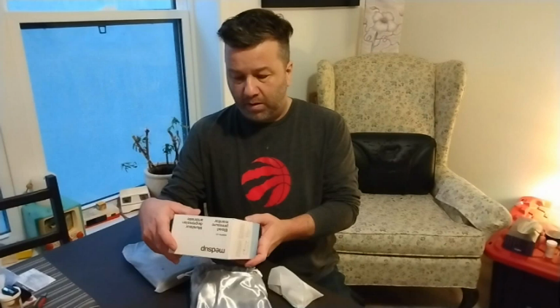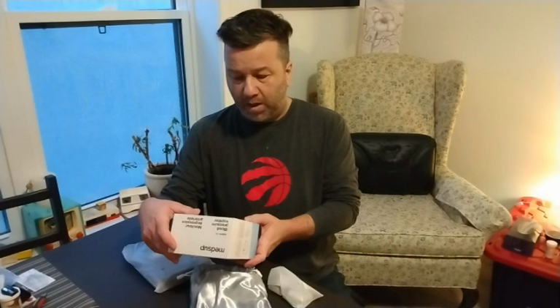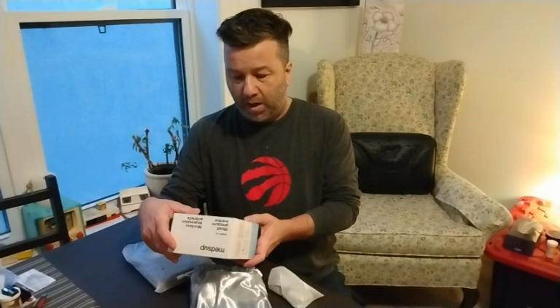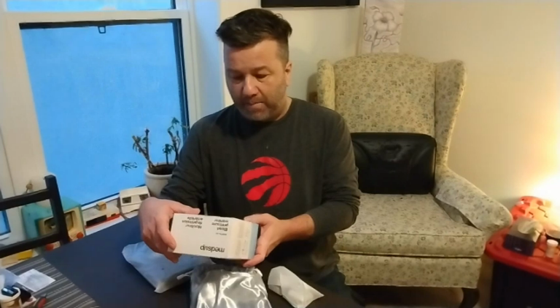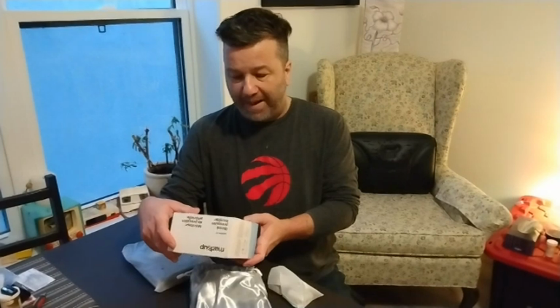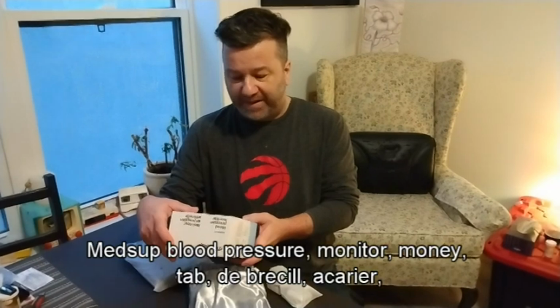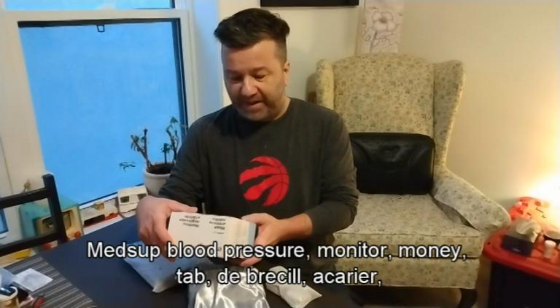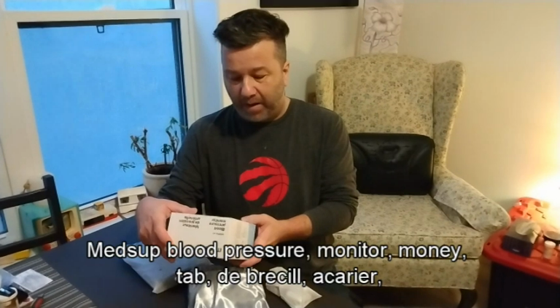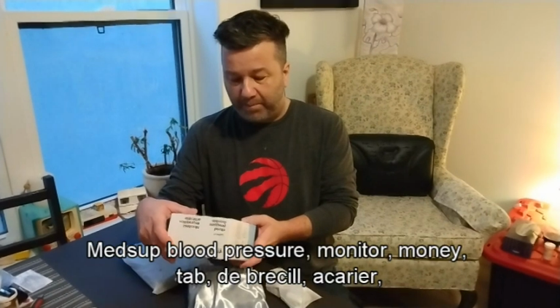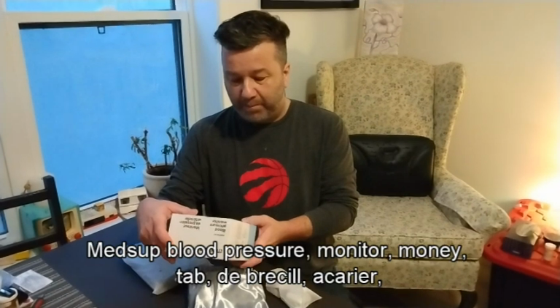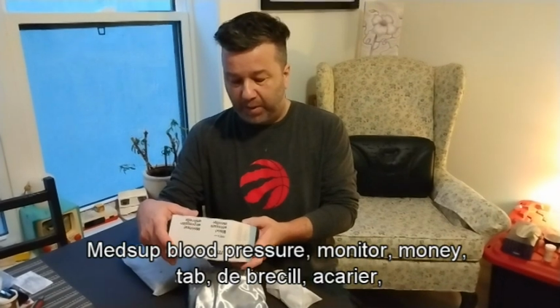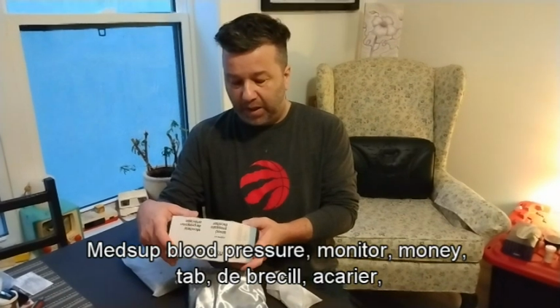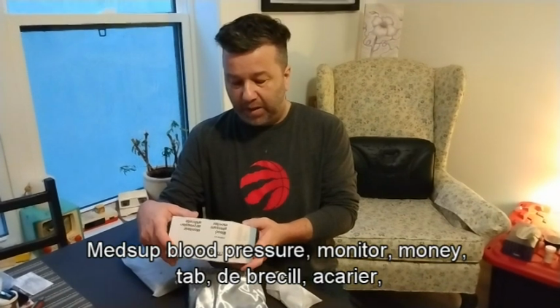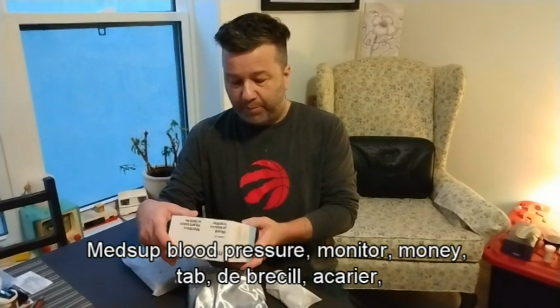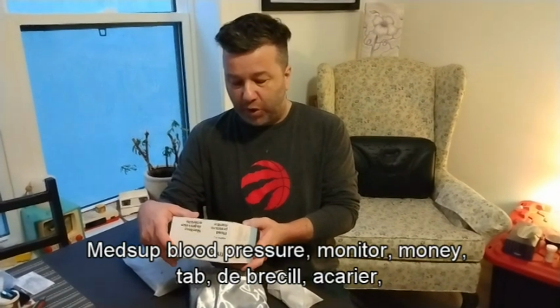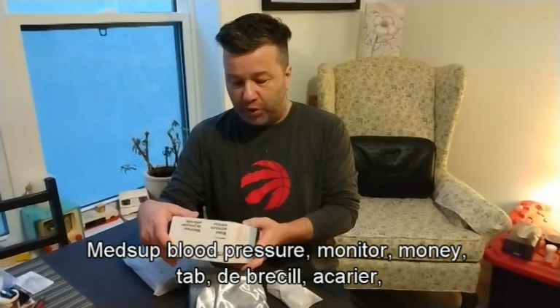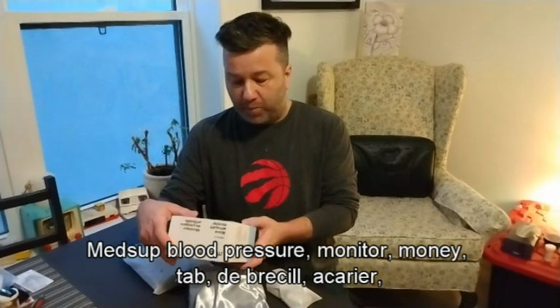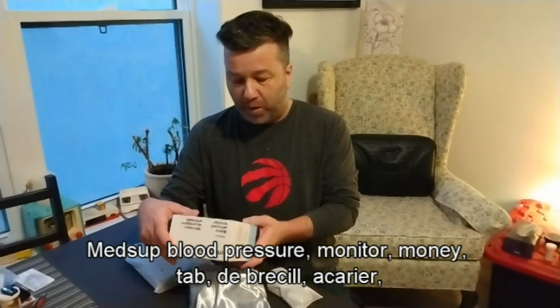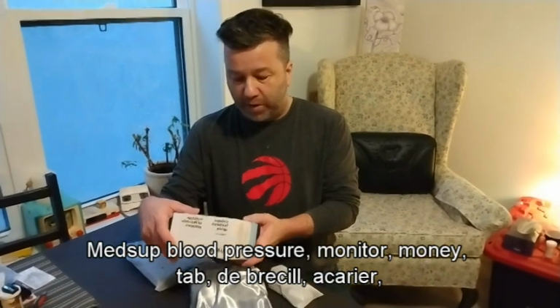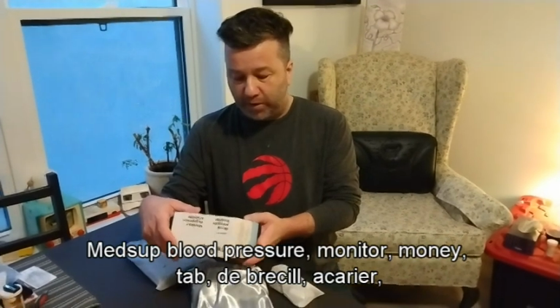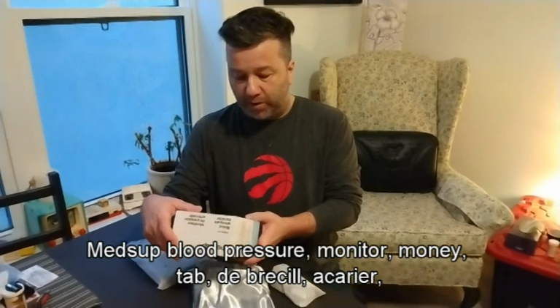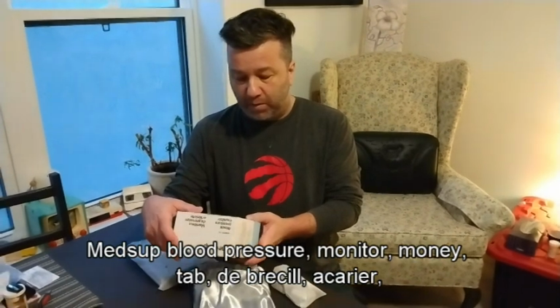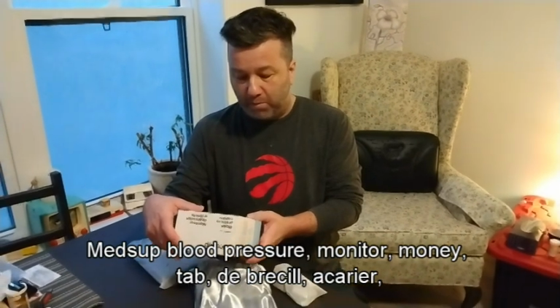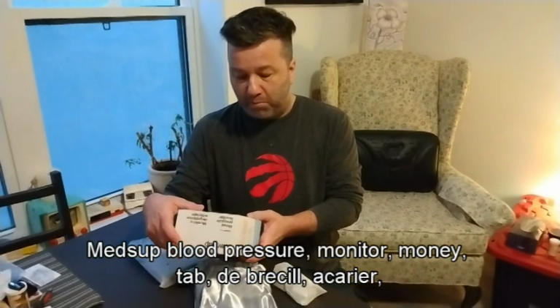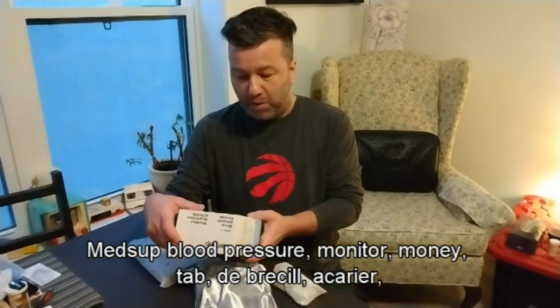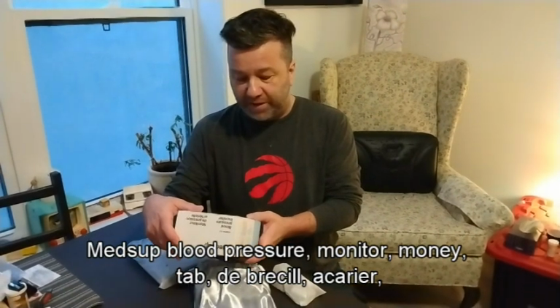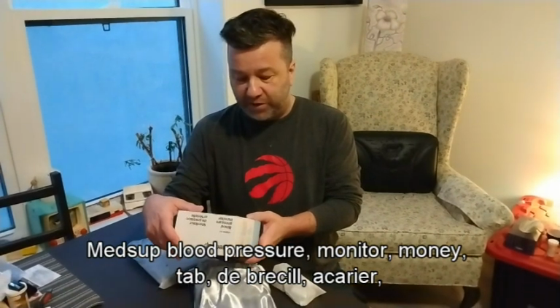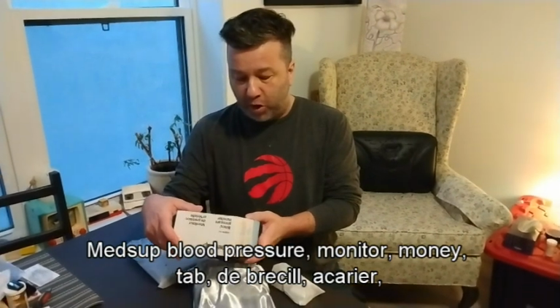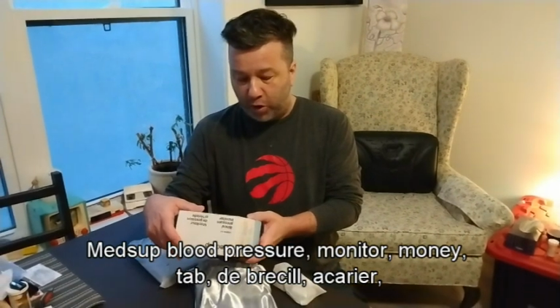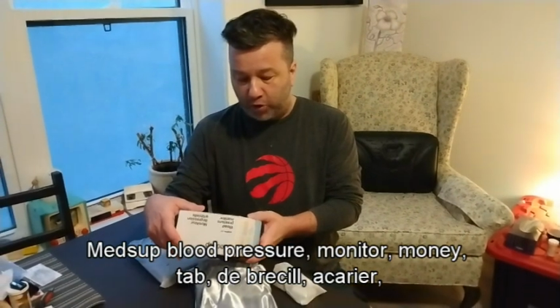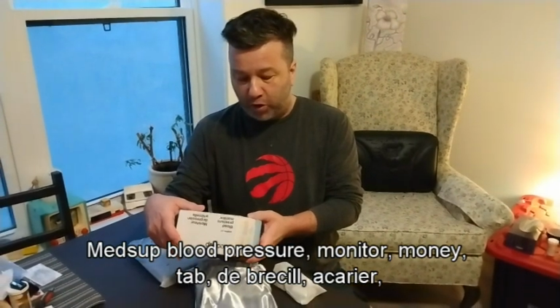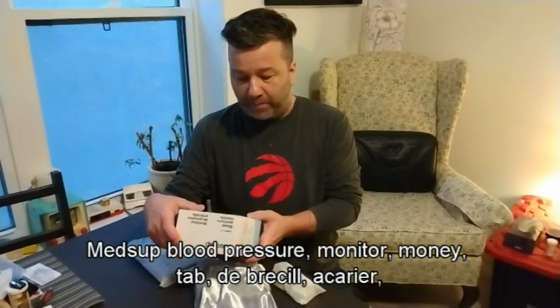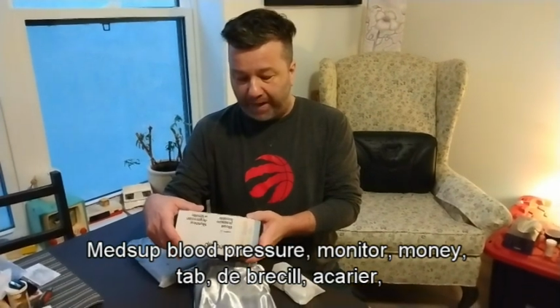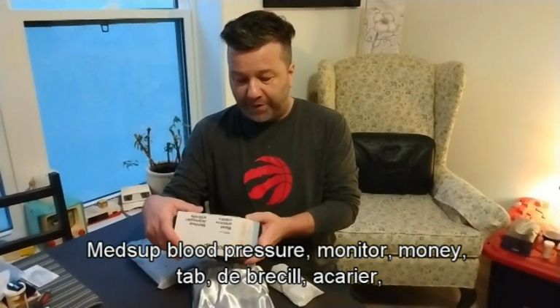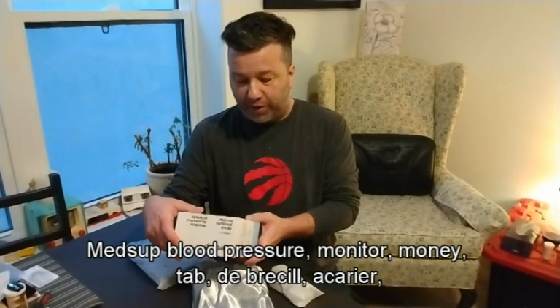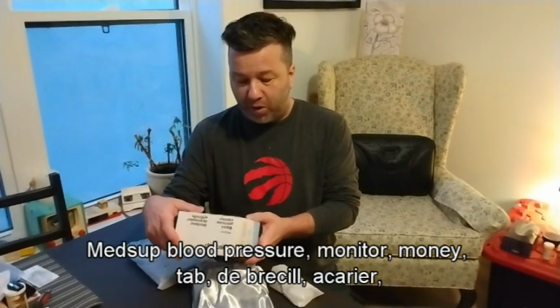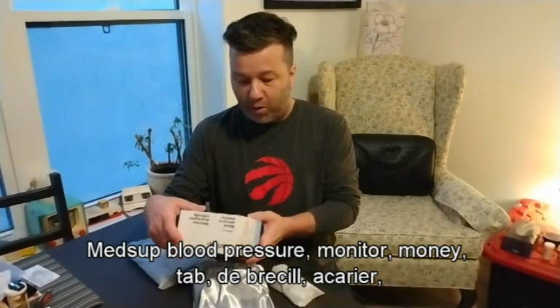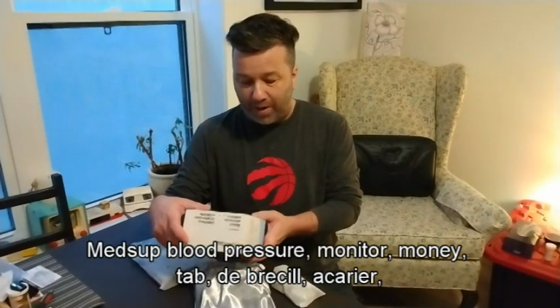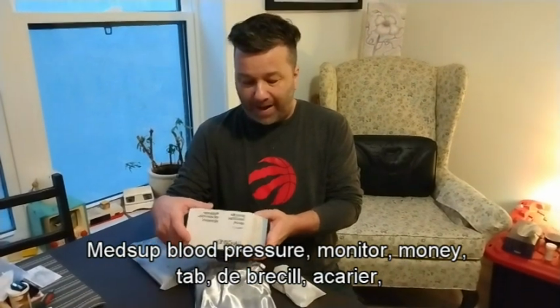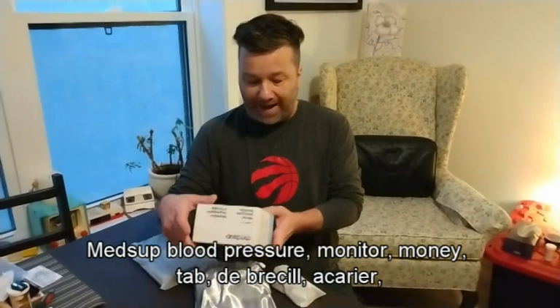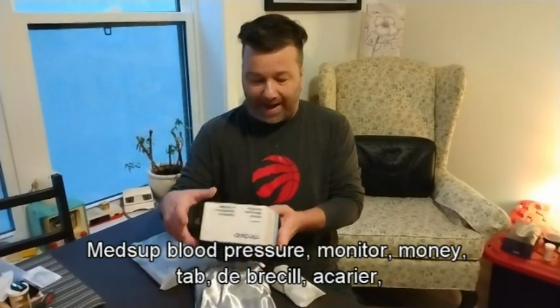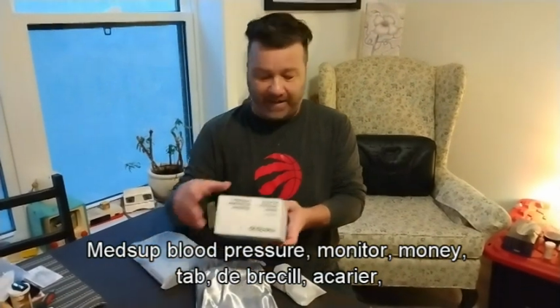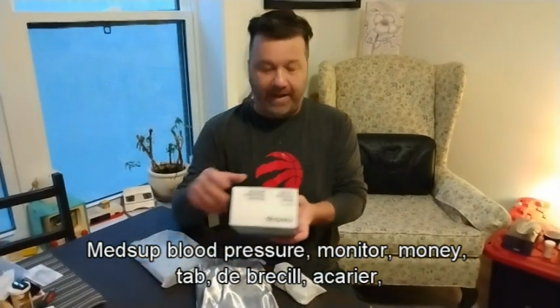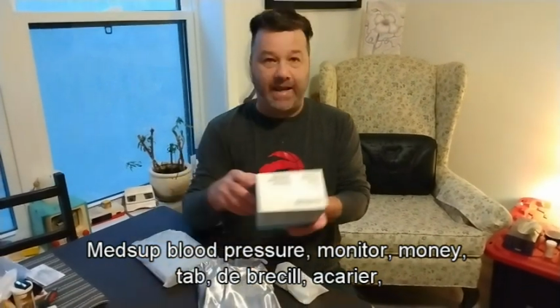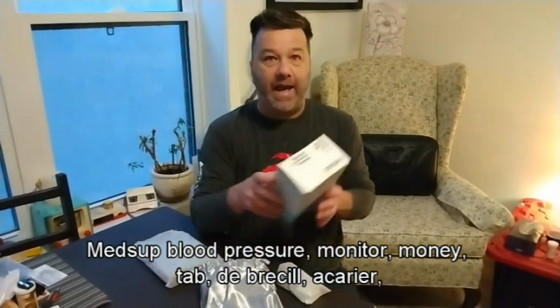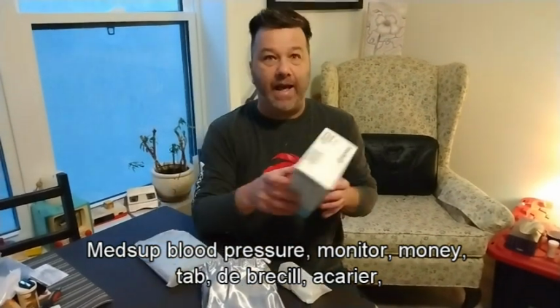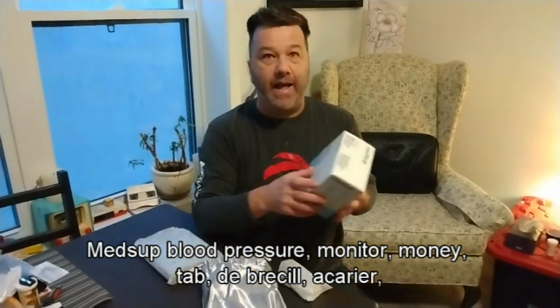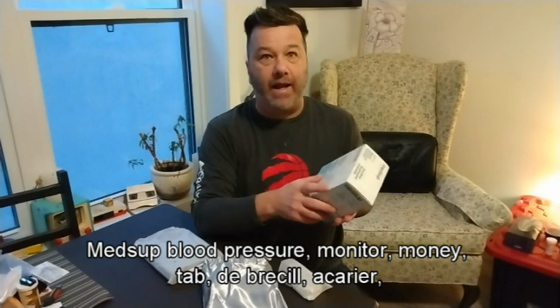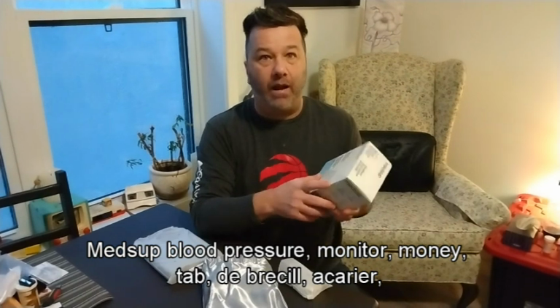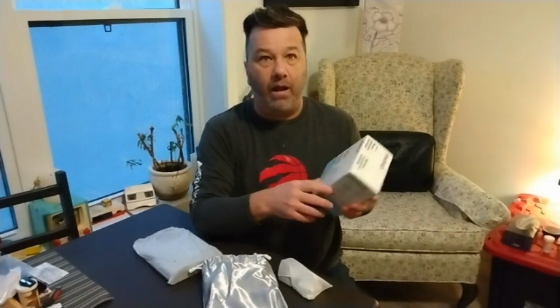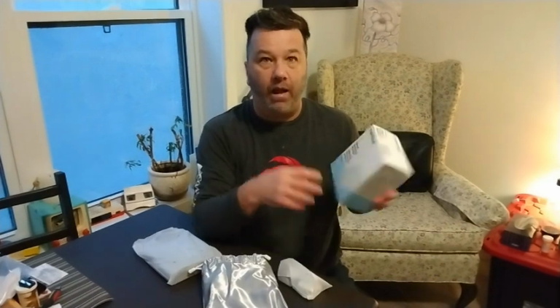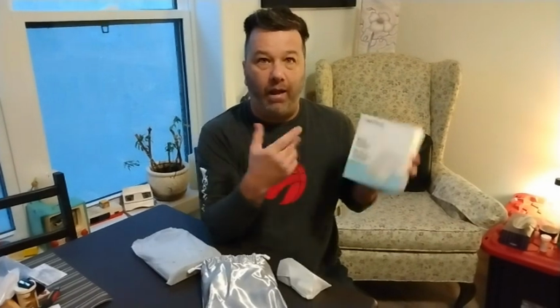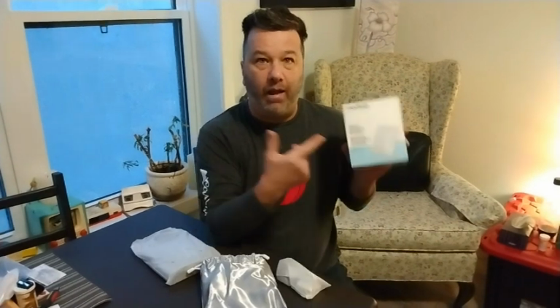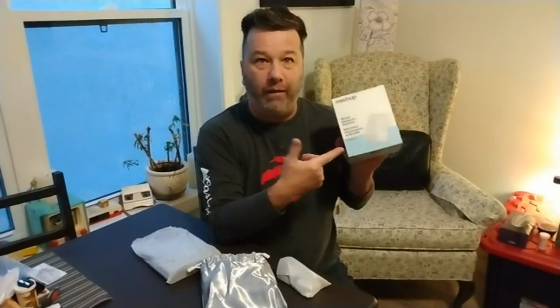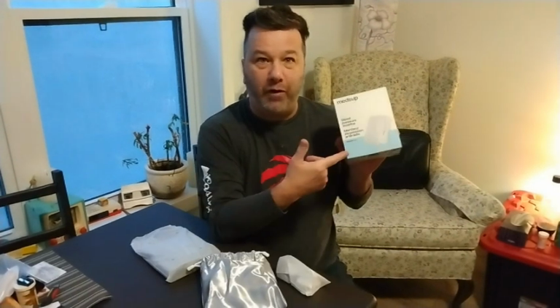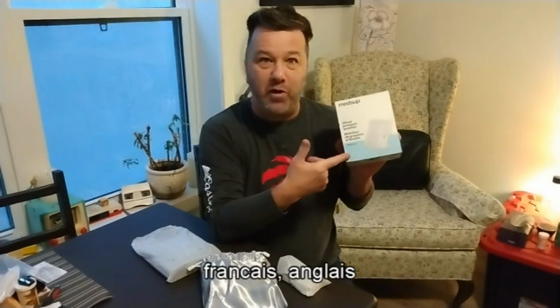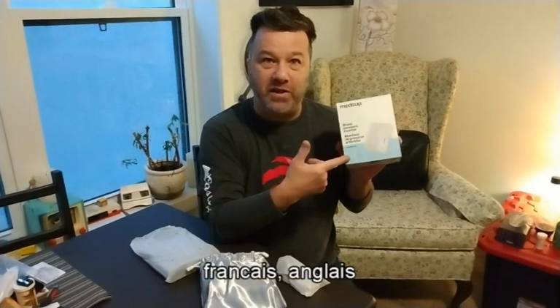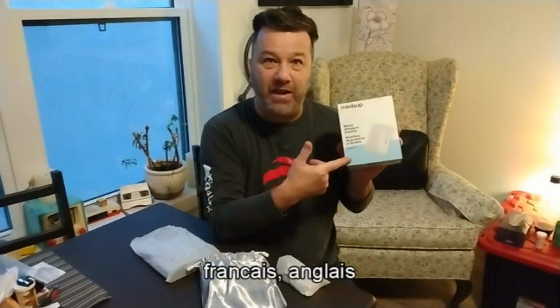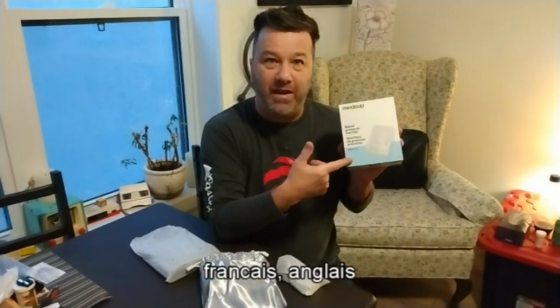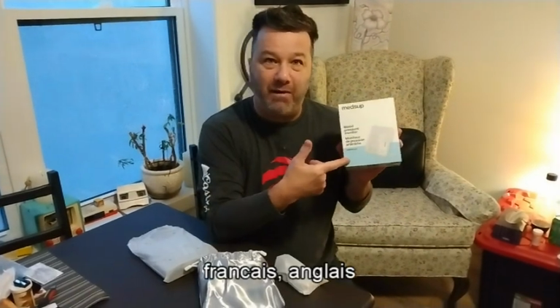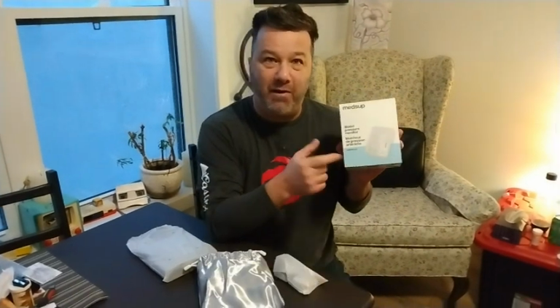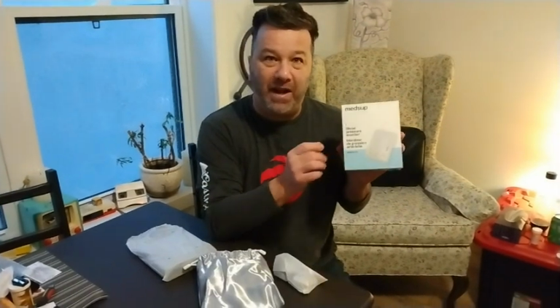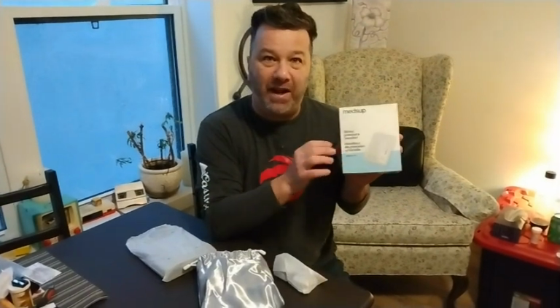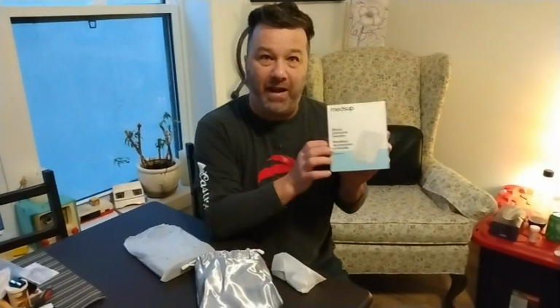Medsap blood pressure monitor. The packaging is bilingual, French and English.